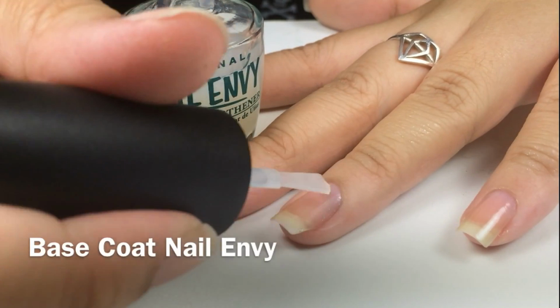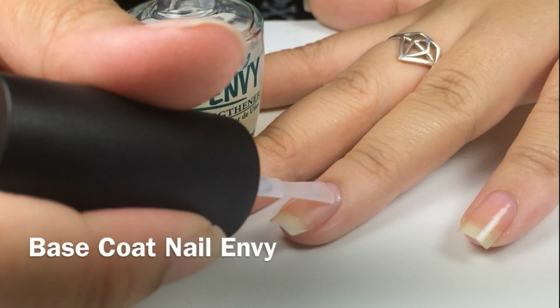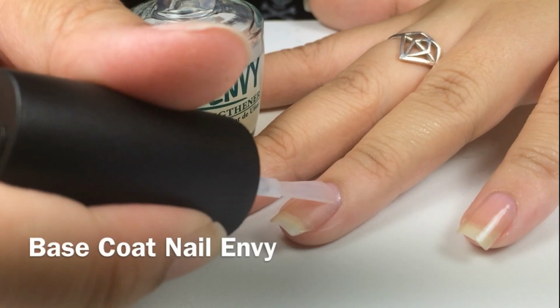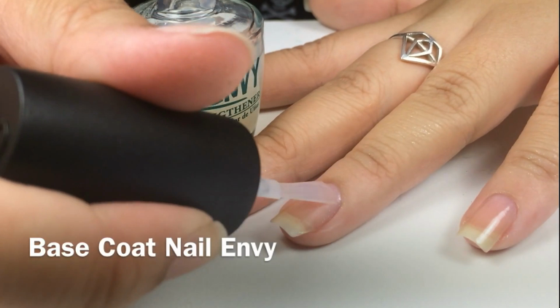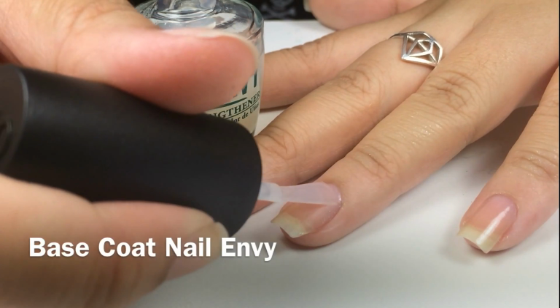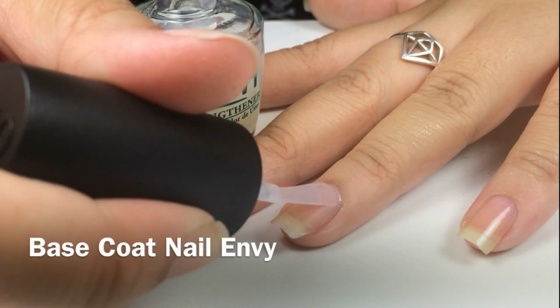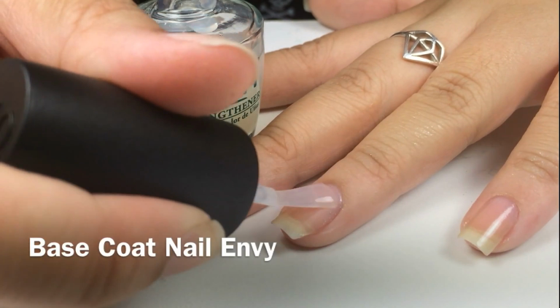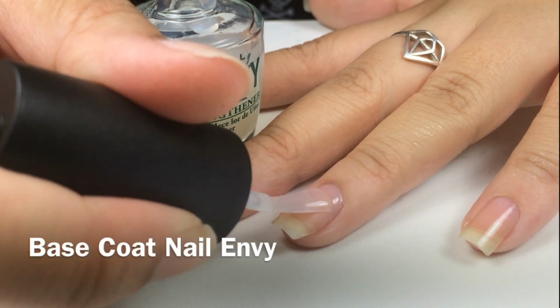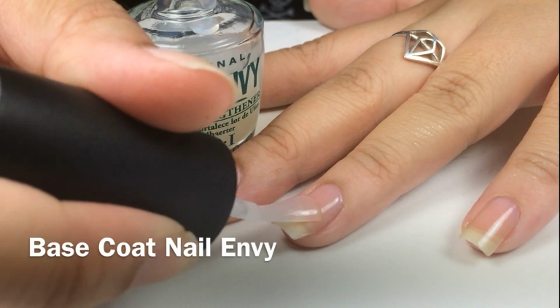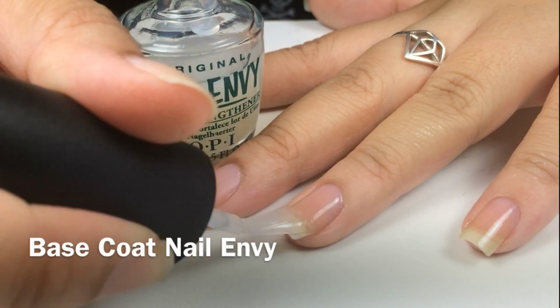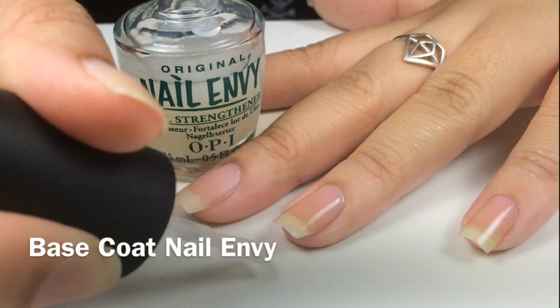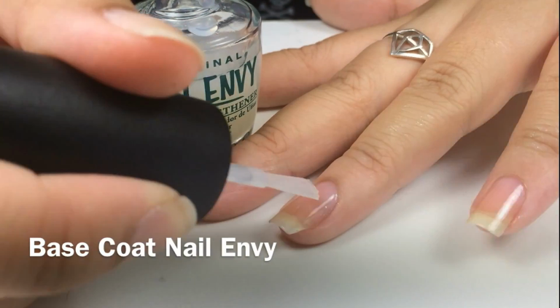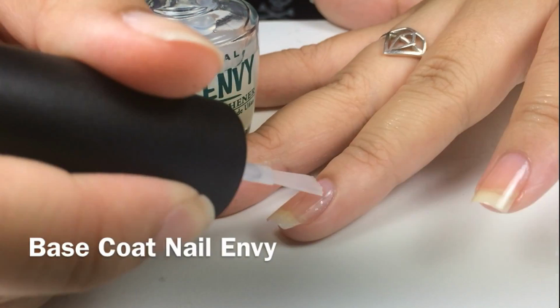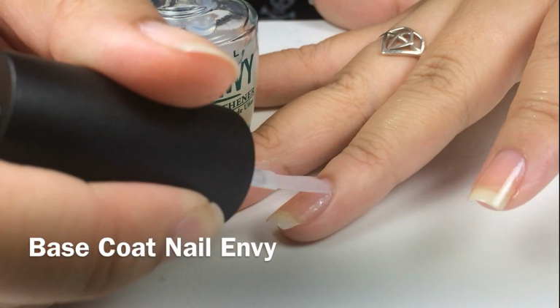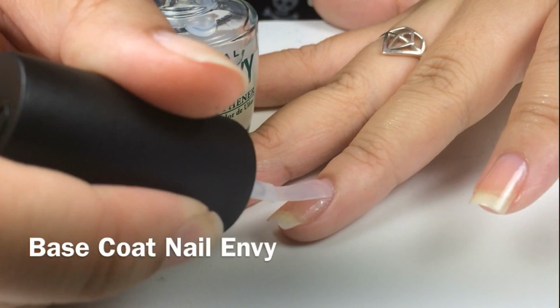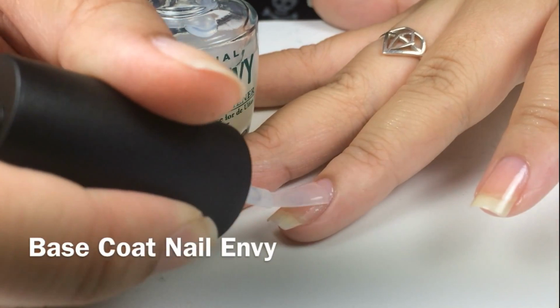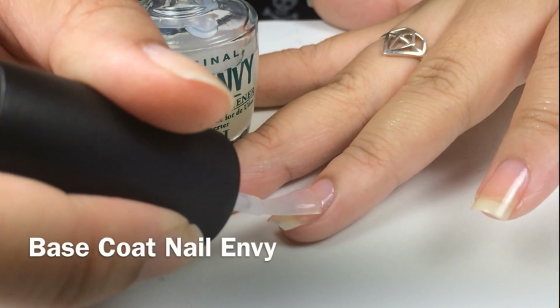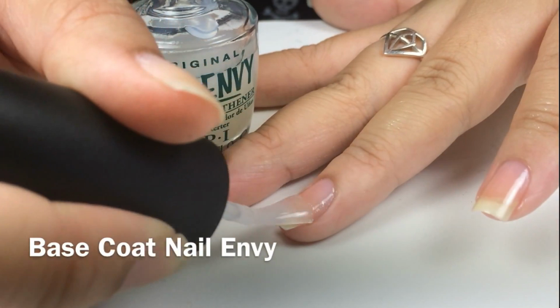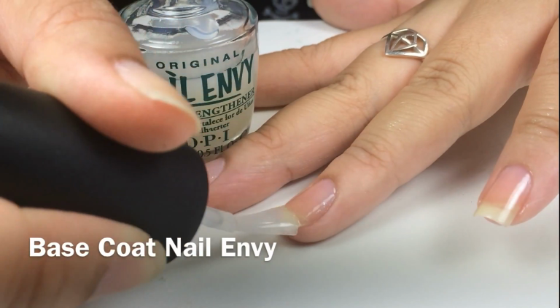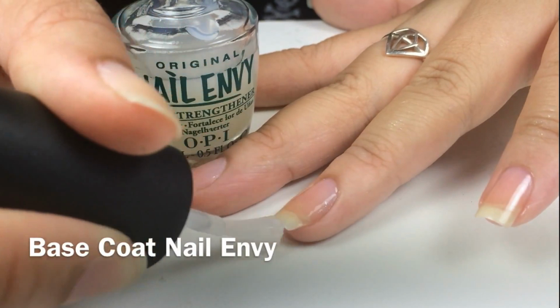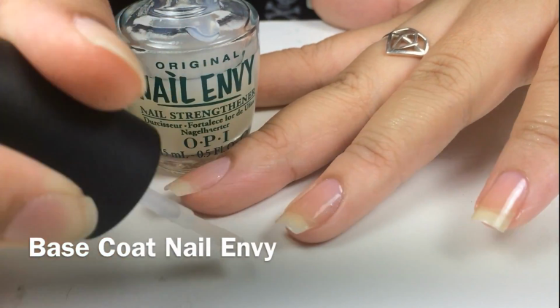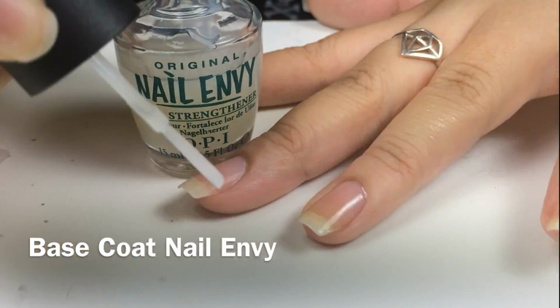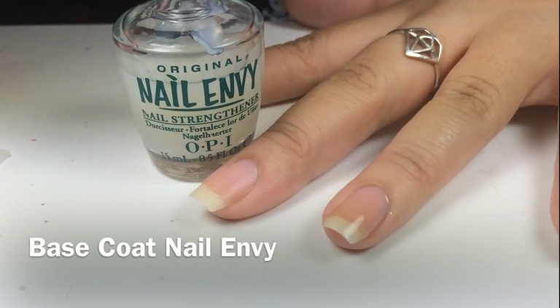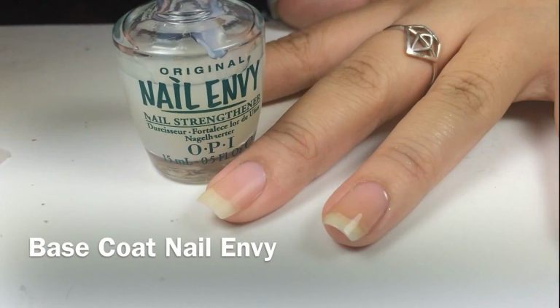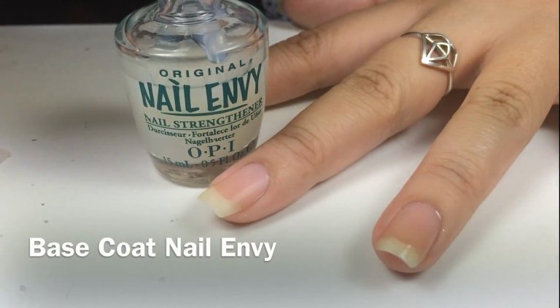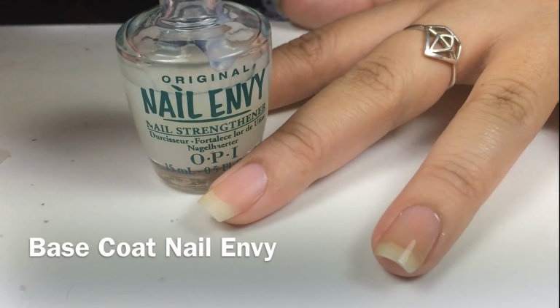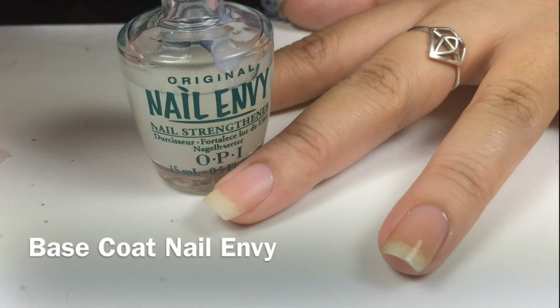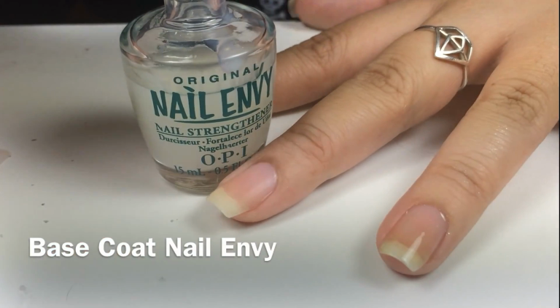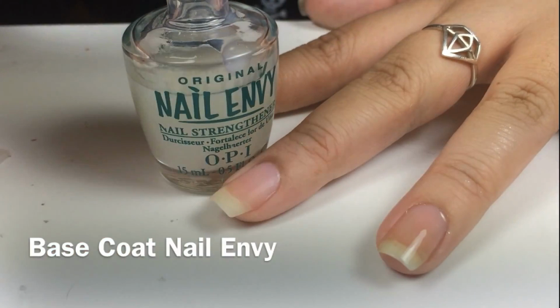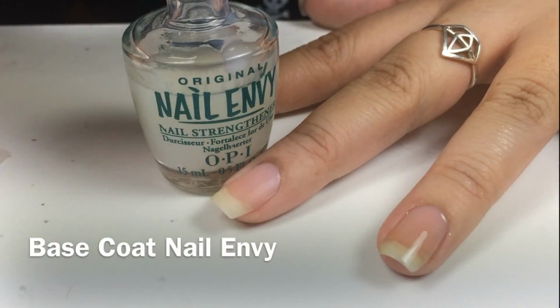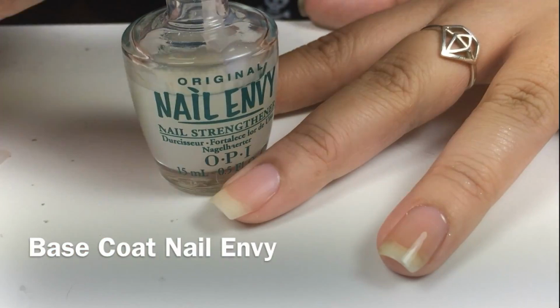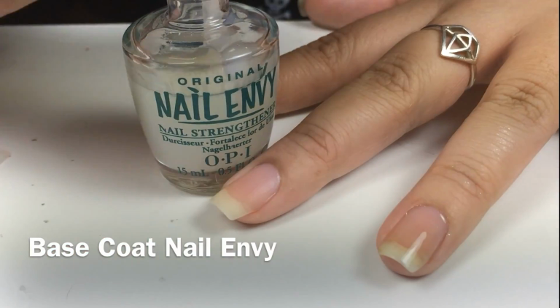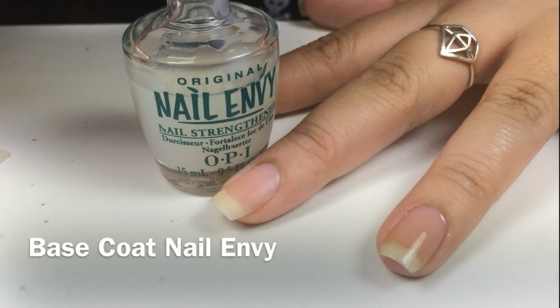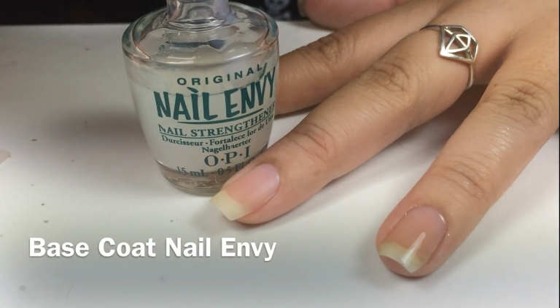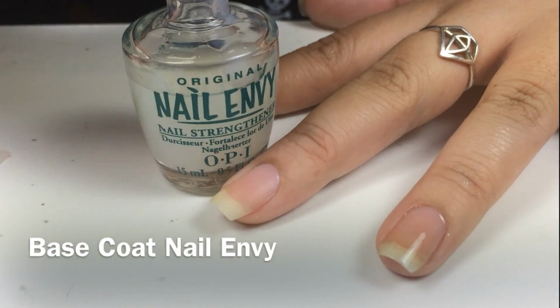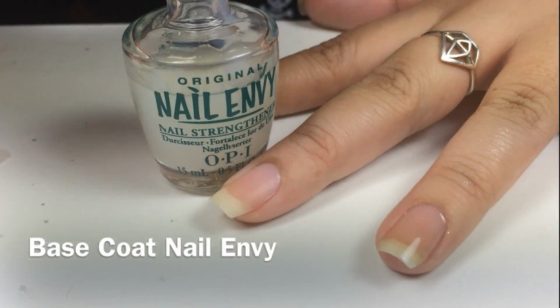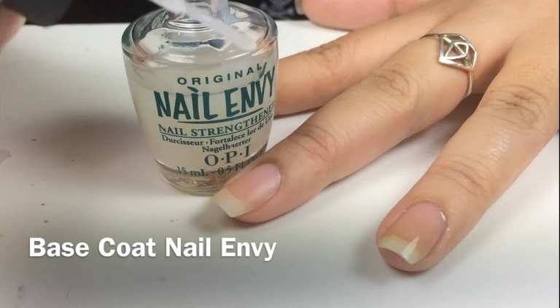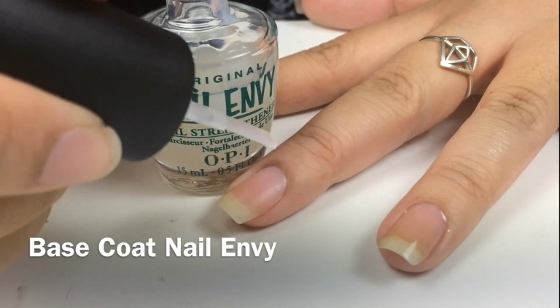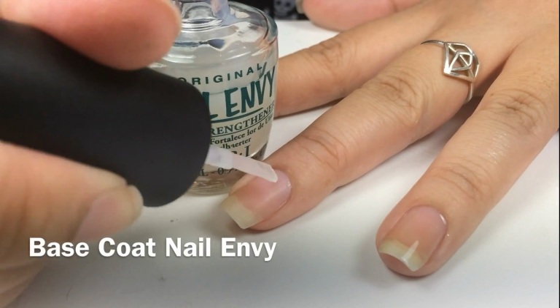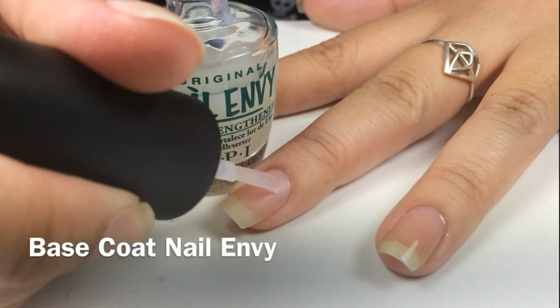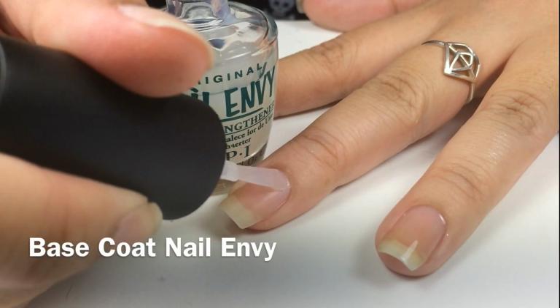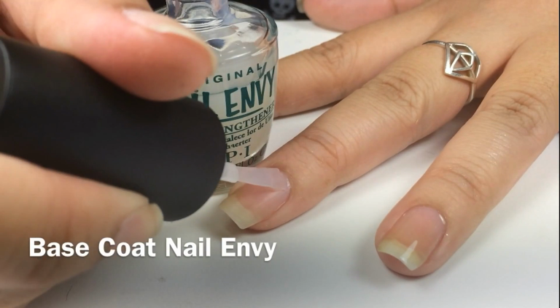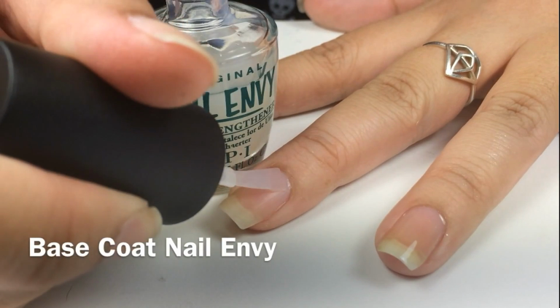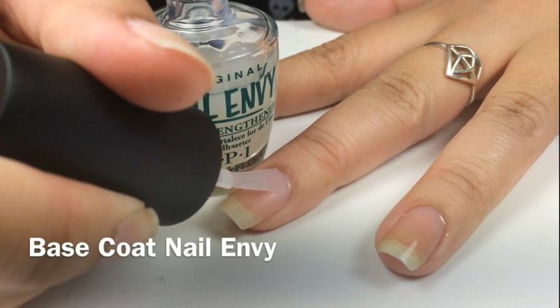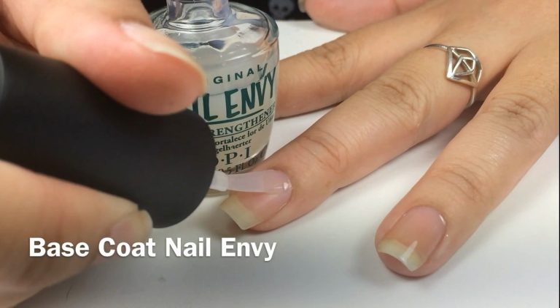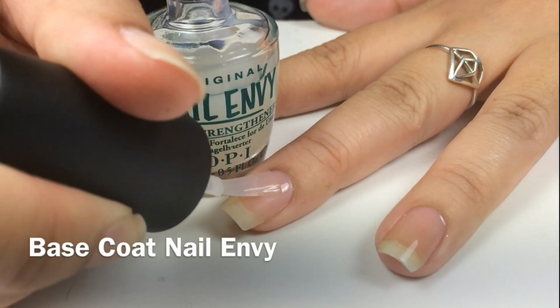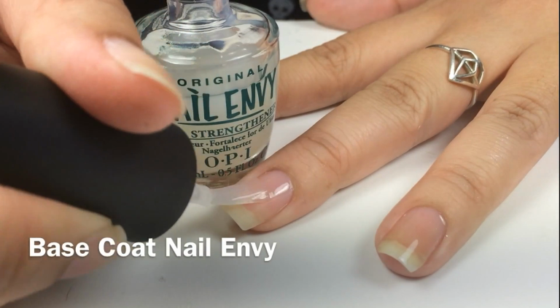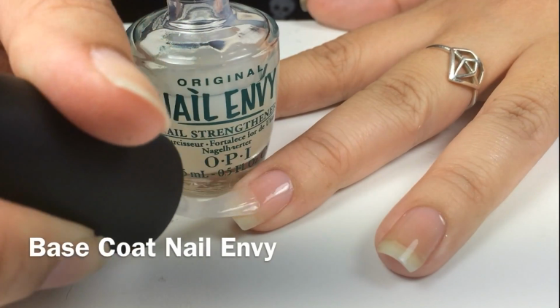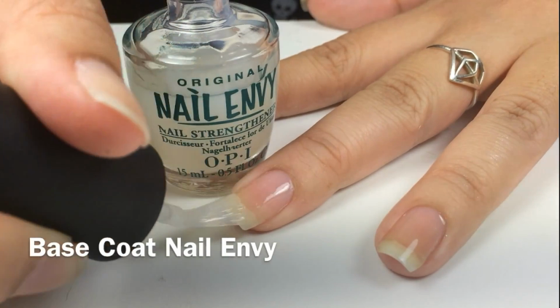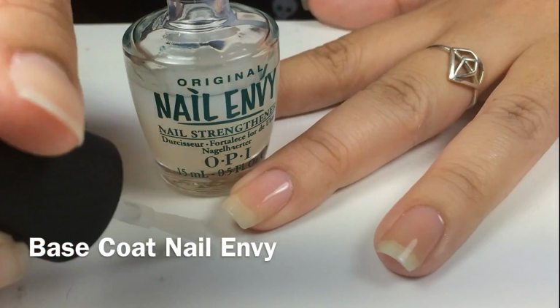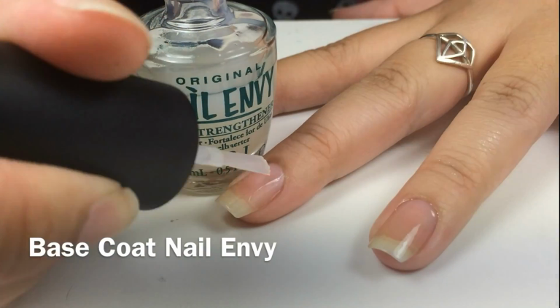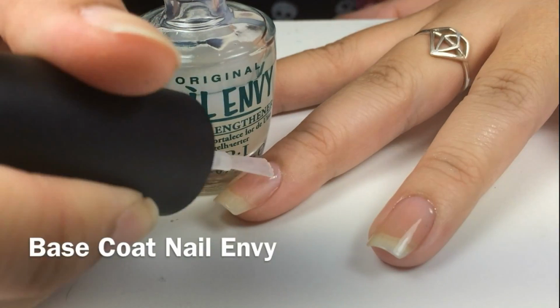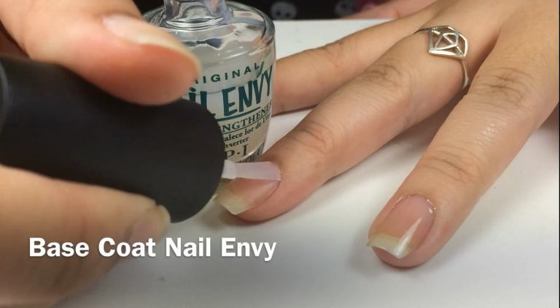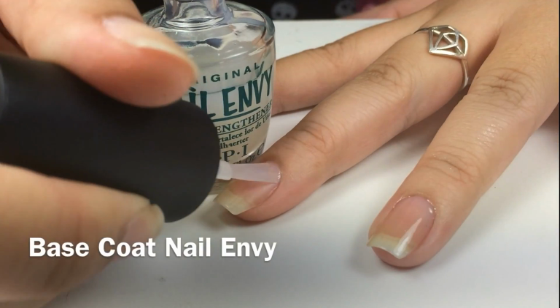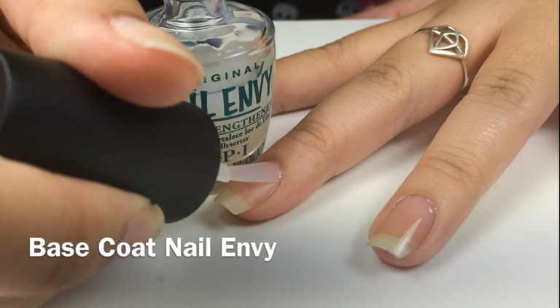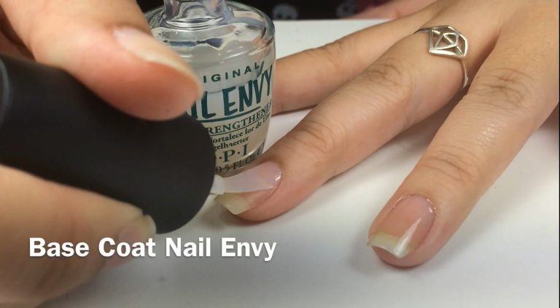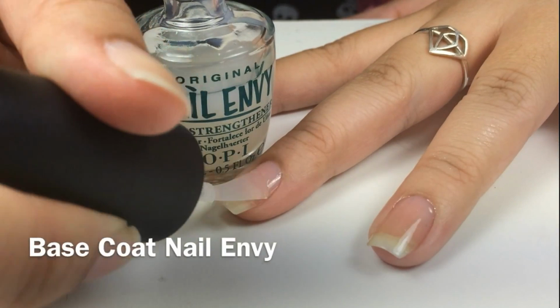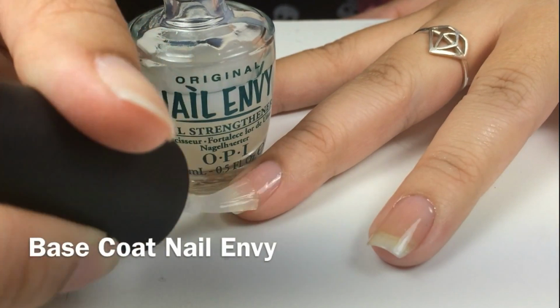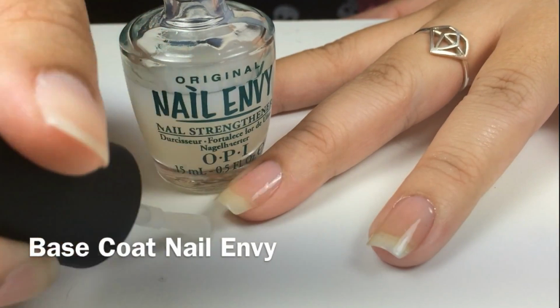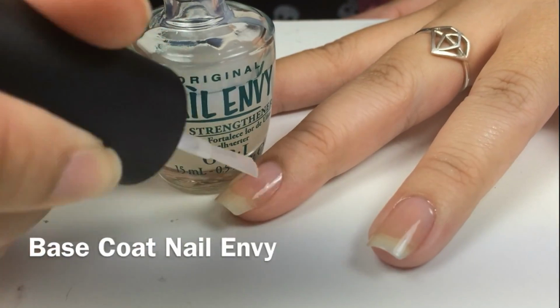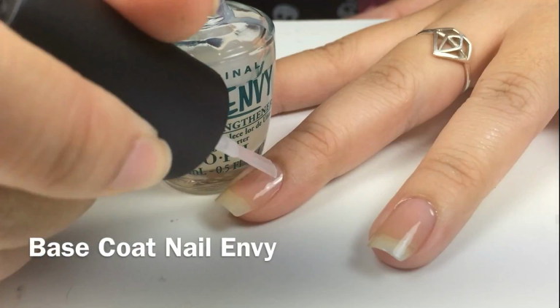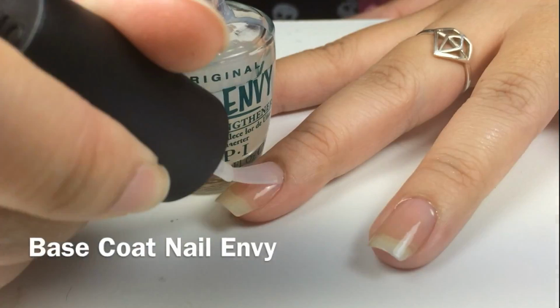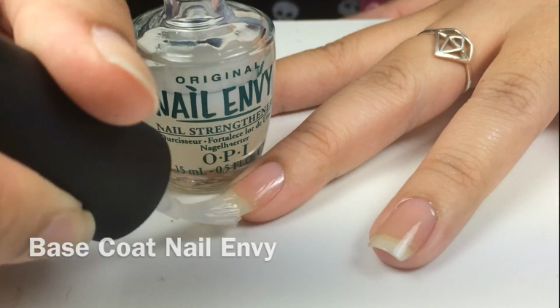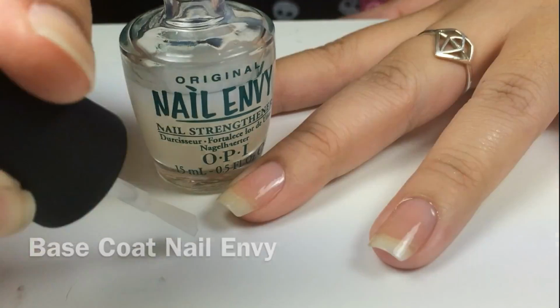For my base coat, I used OPI Nail Envy, which is also a nail strengthener which keeps my nails nice, hard, and strong.